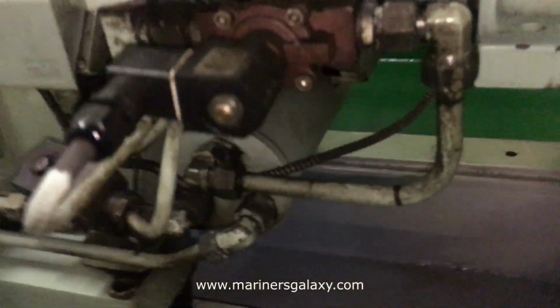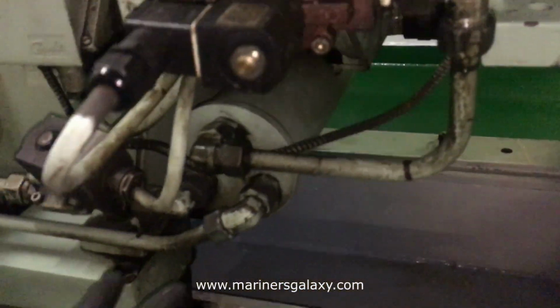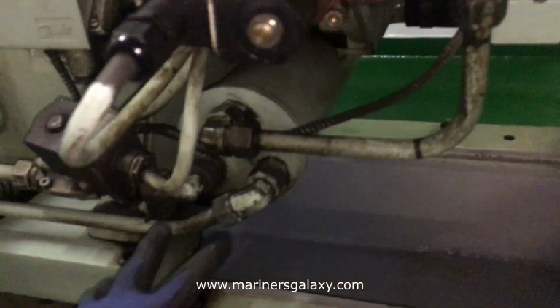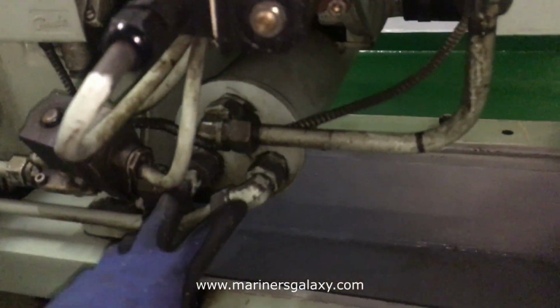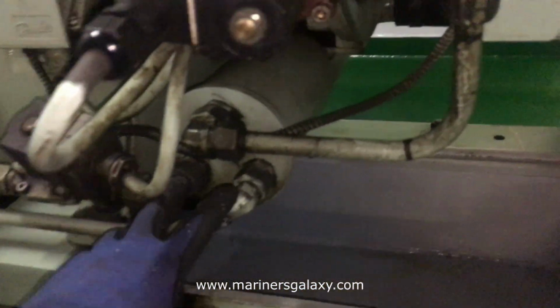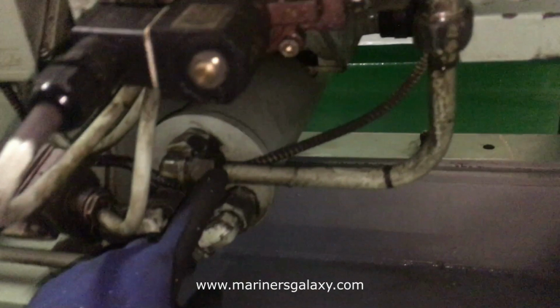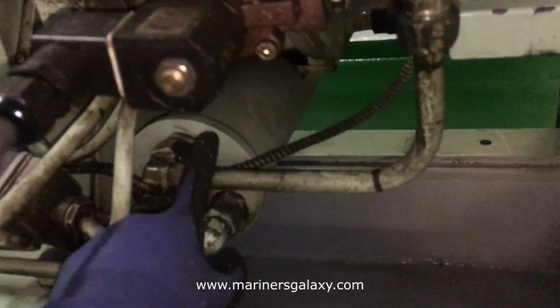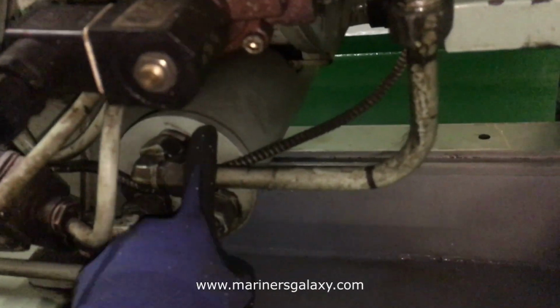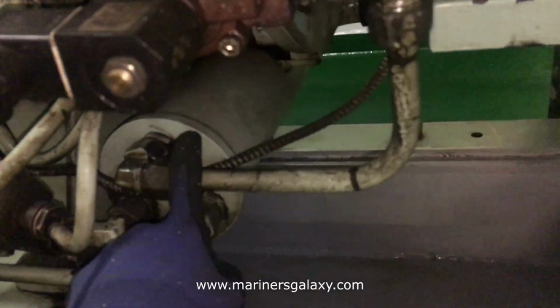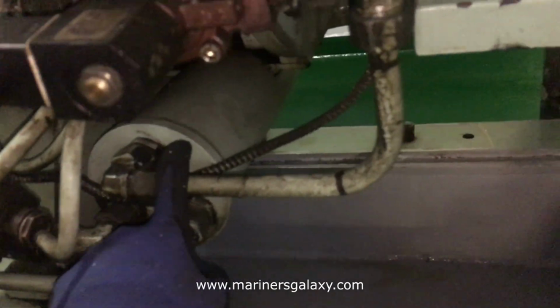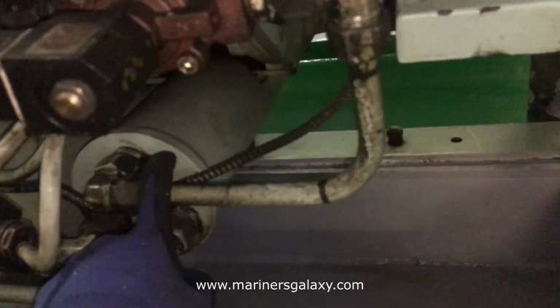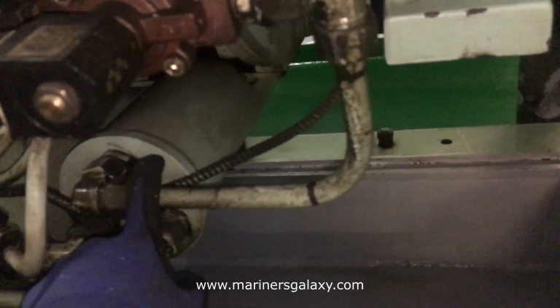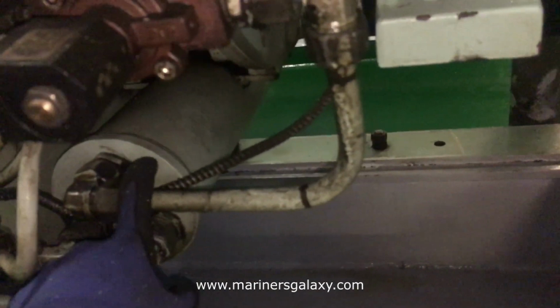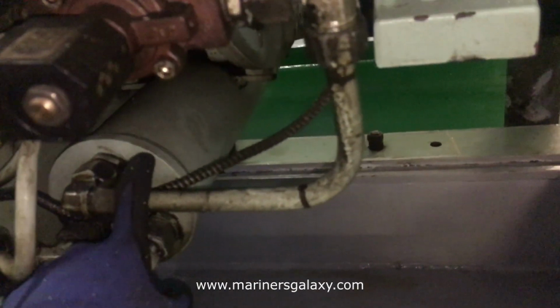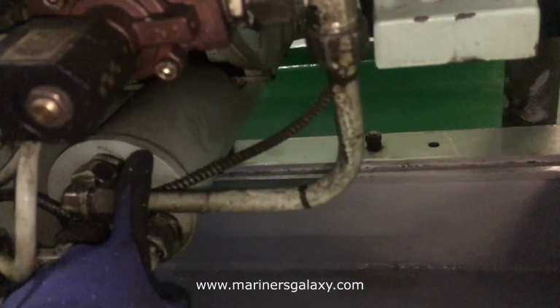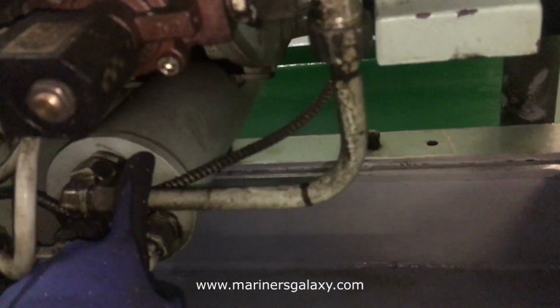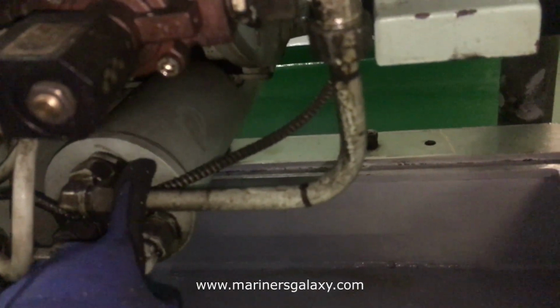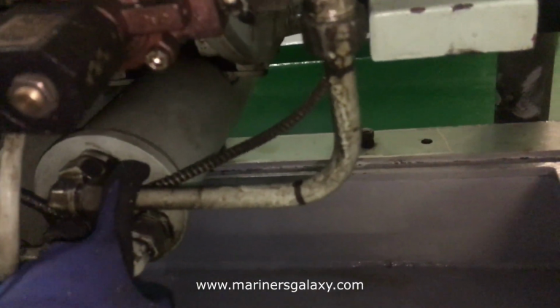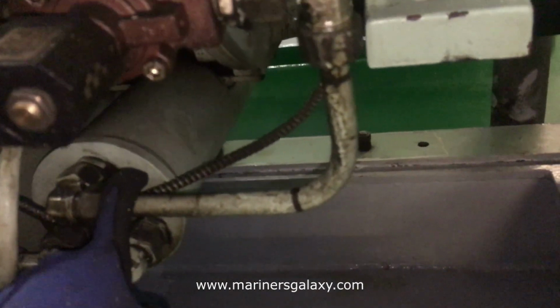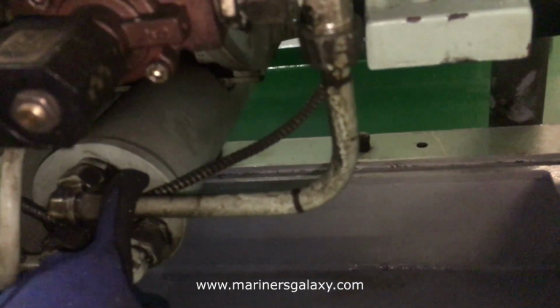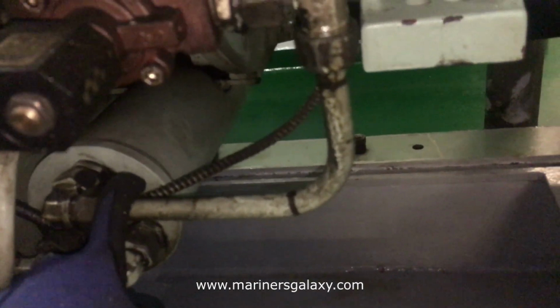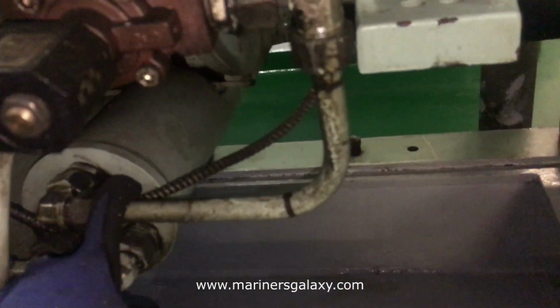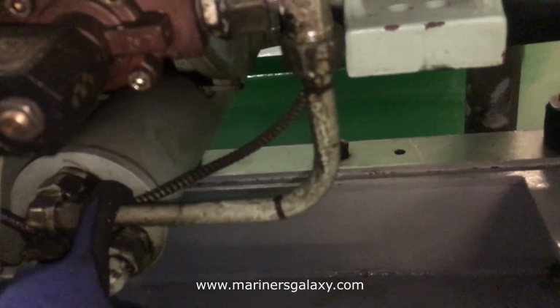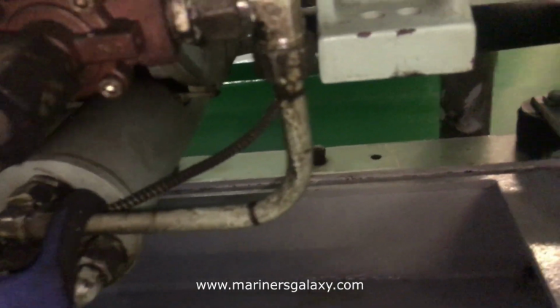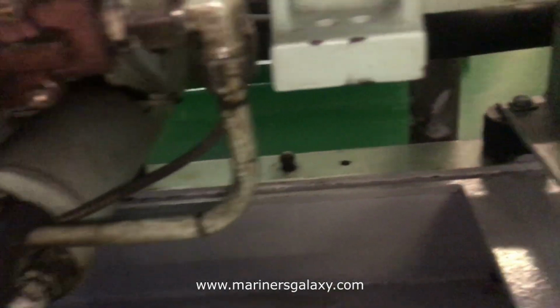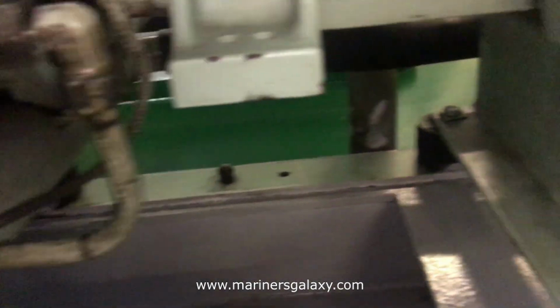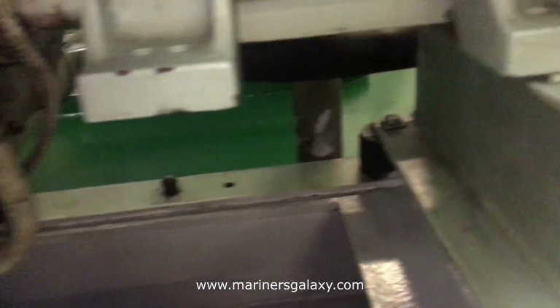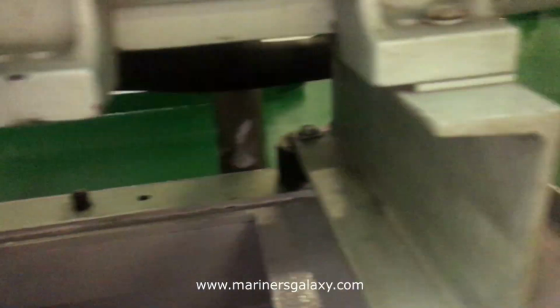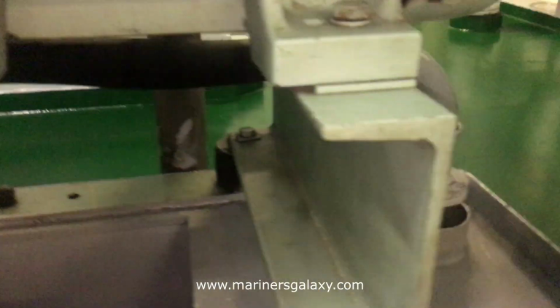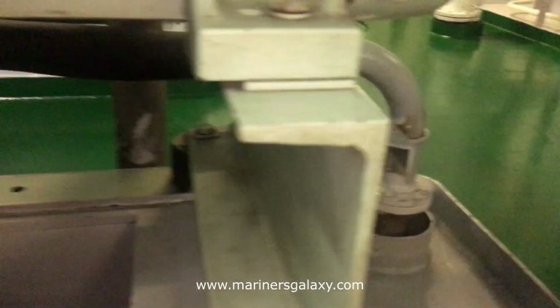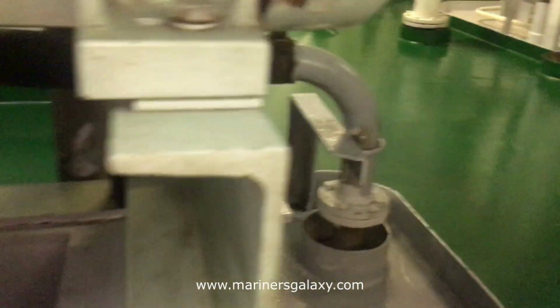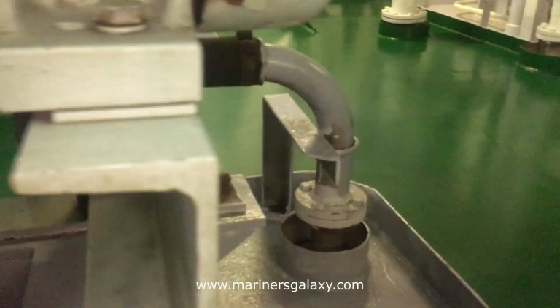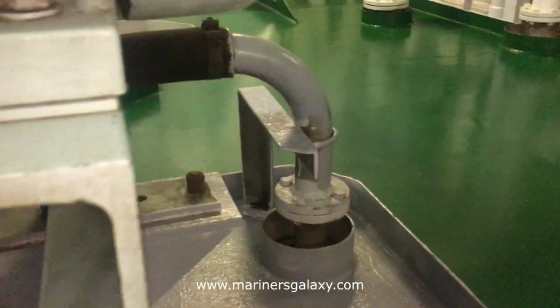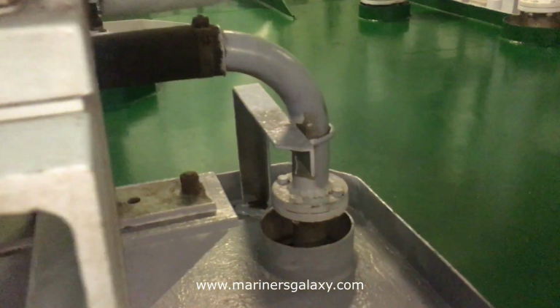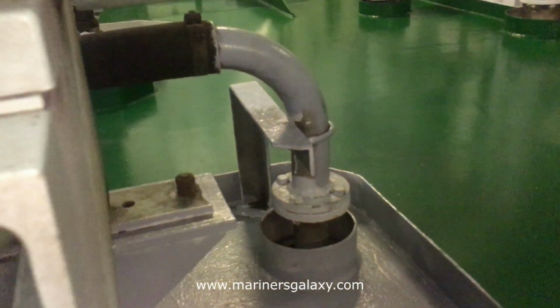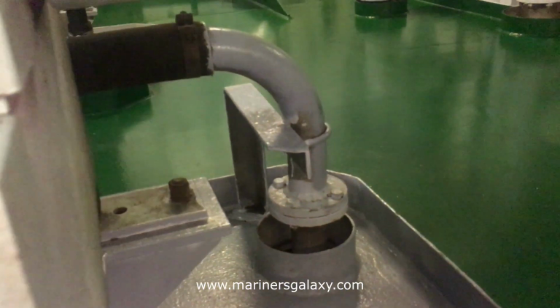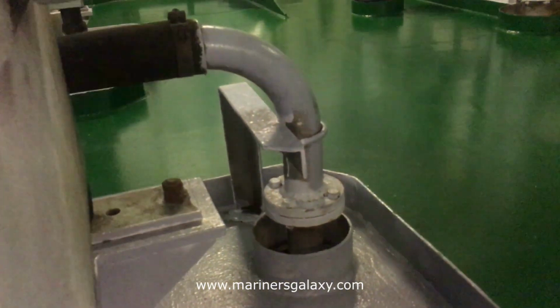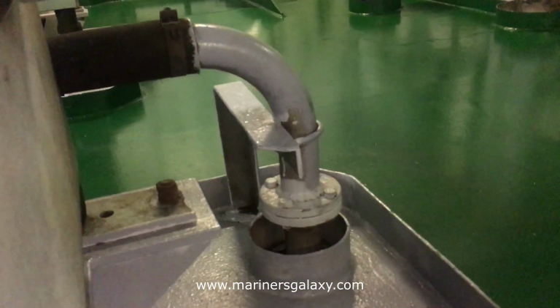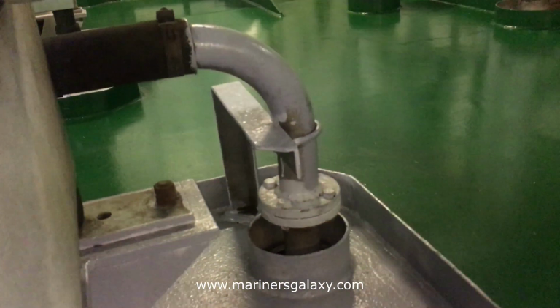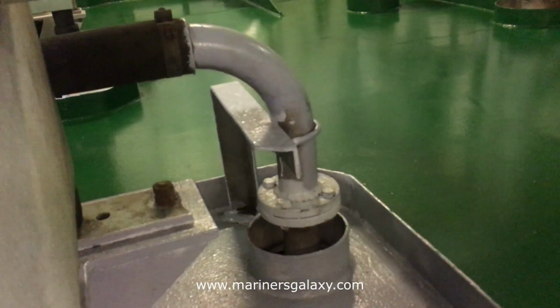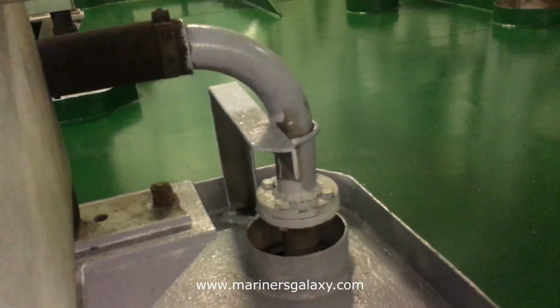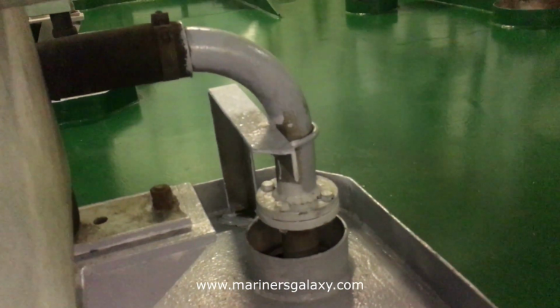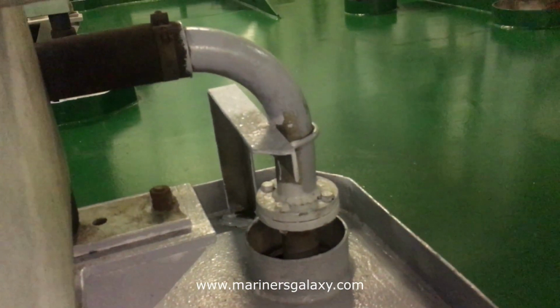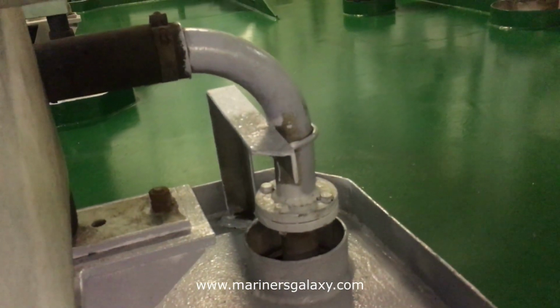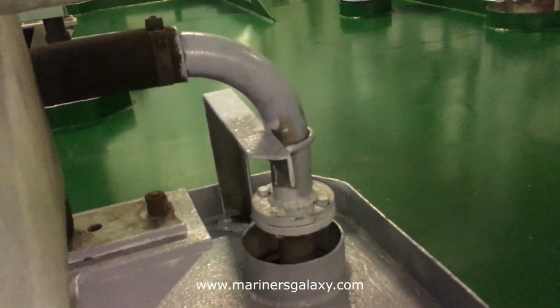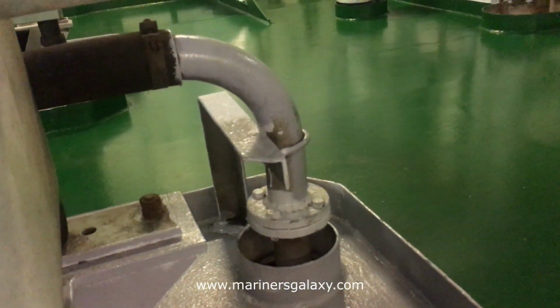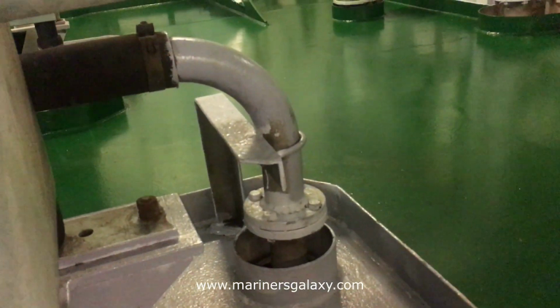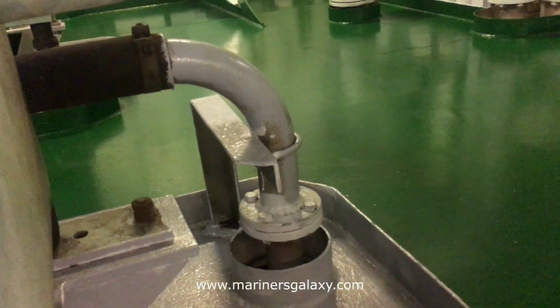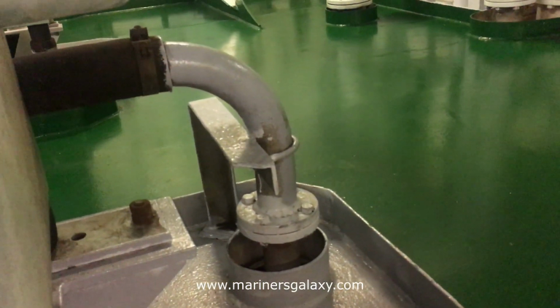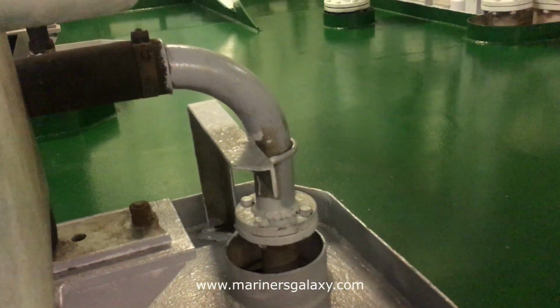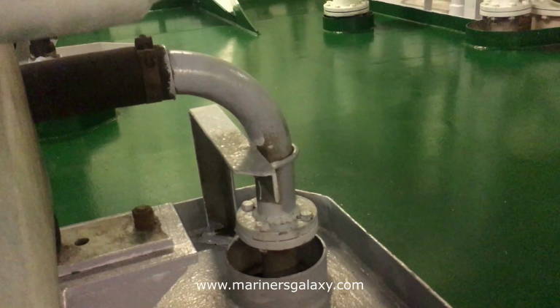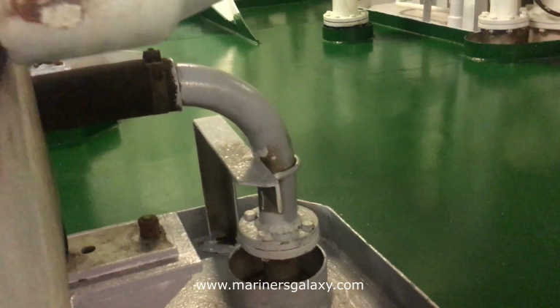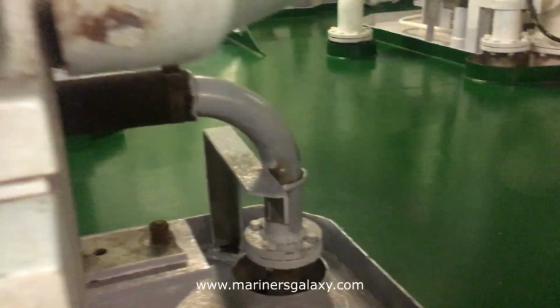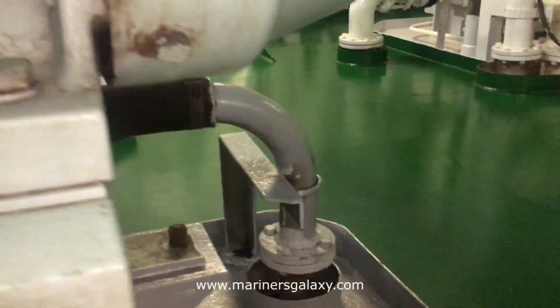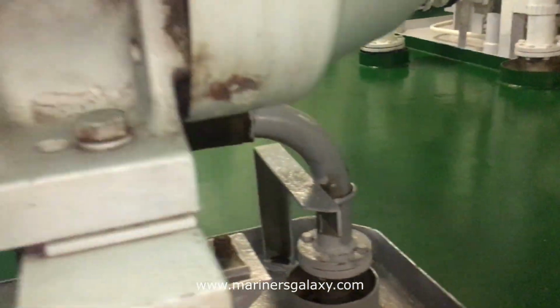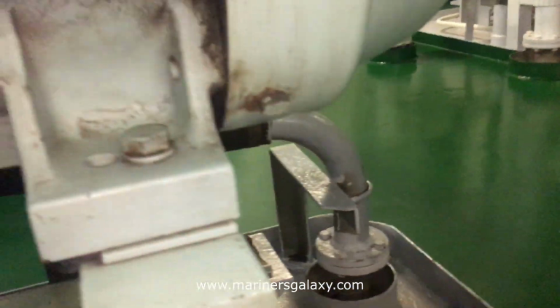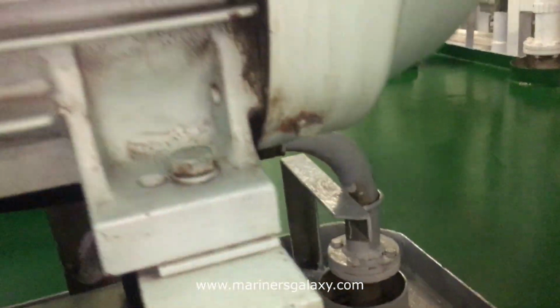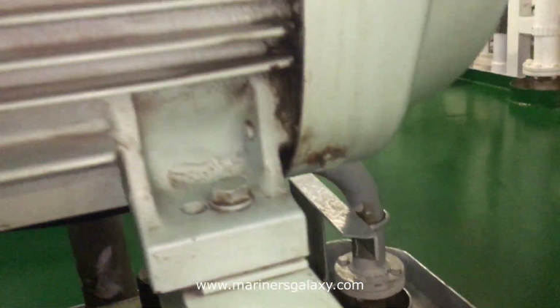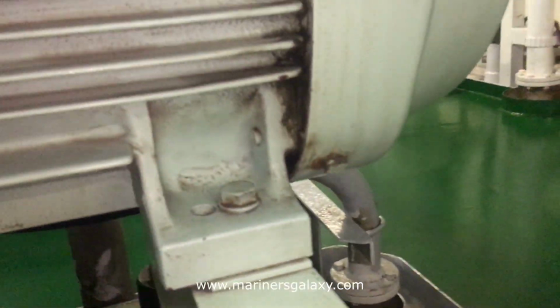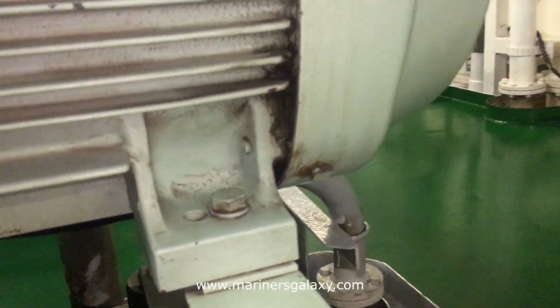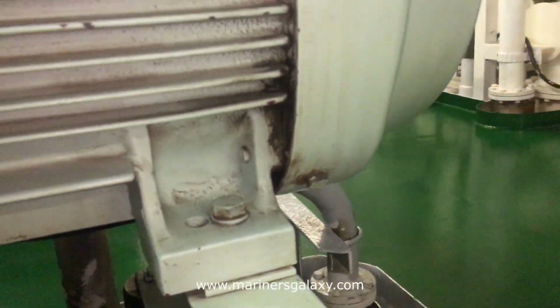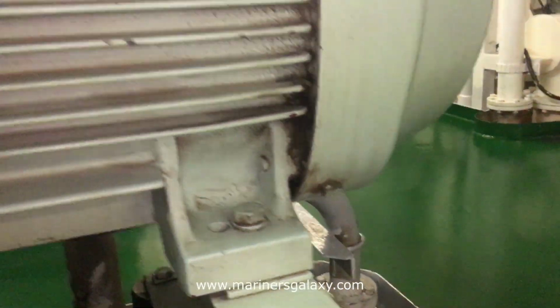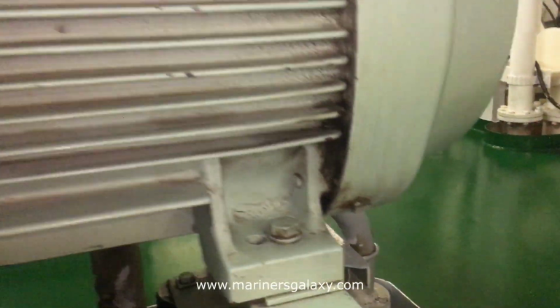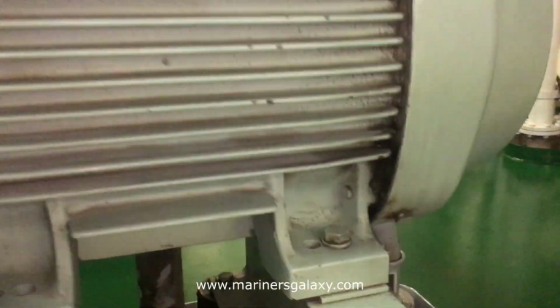As you can see, this is the common chamber where all the unloader valves drain into, and then it goes to the common pipe.